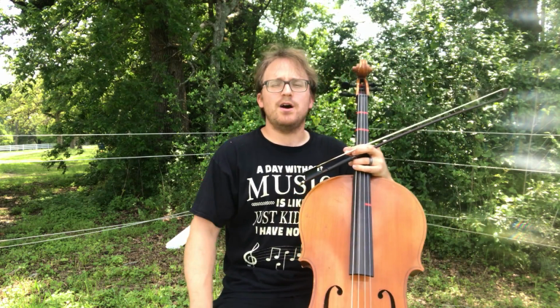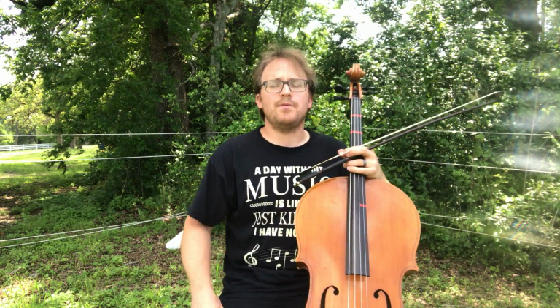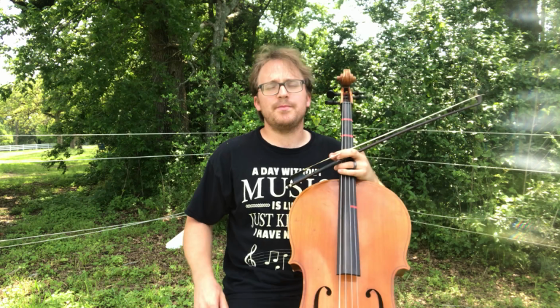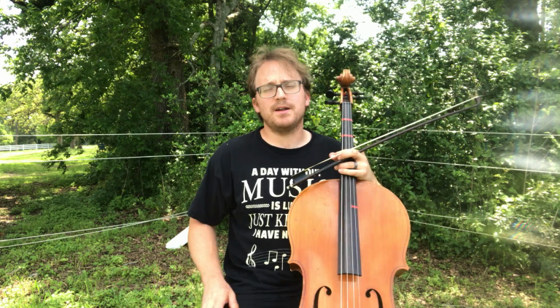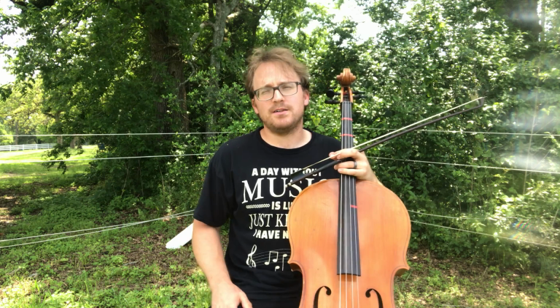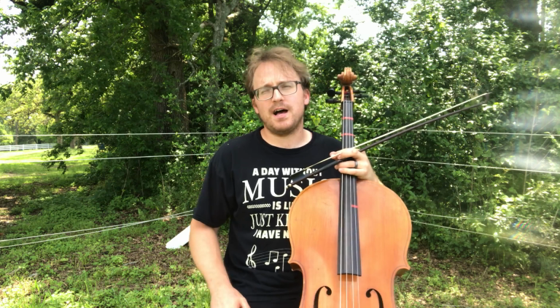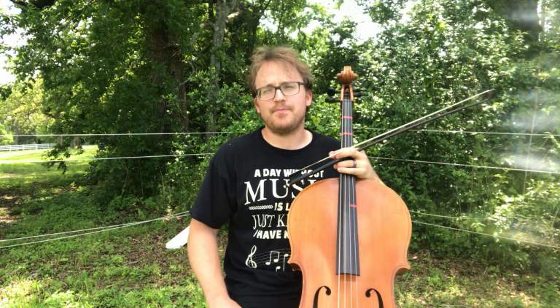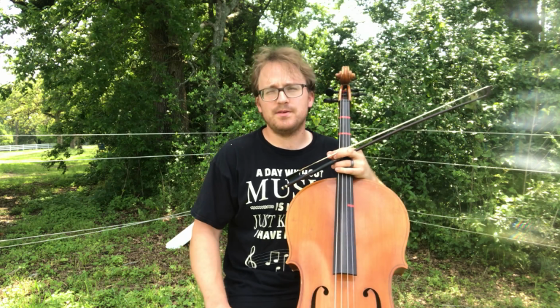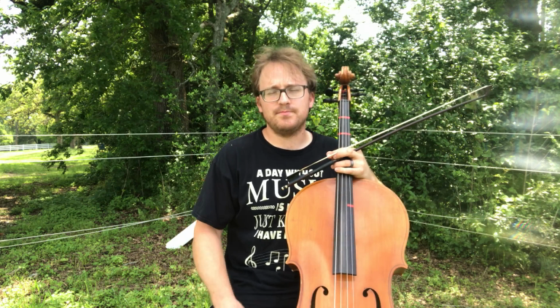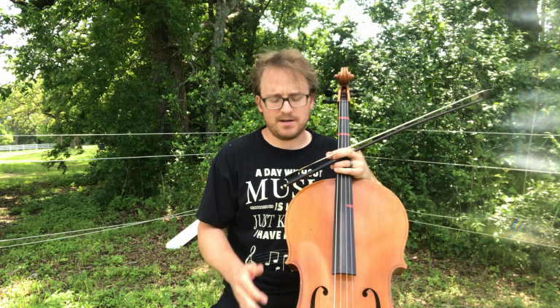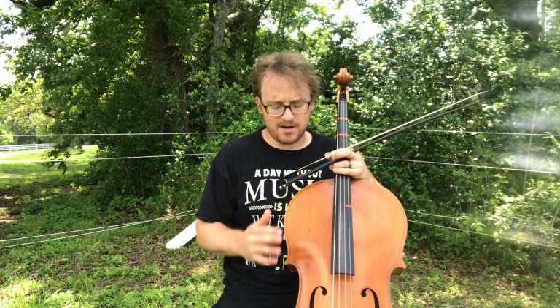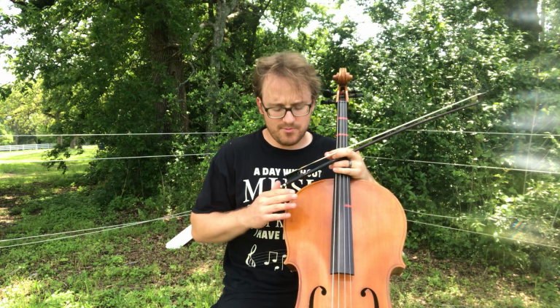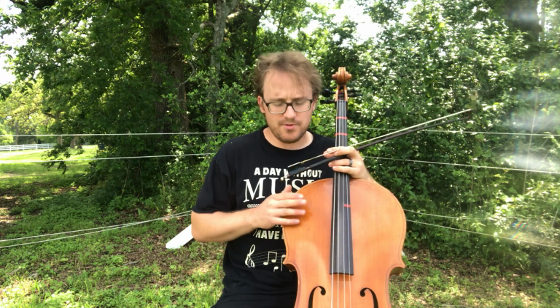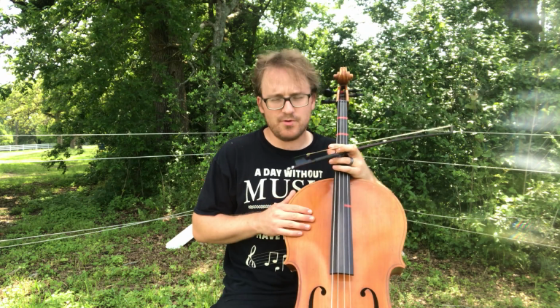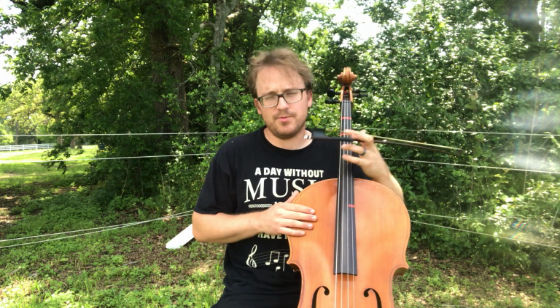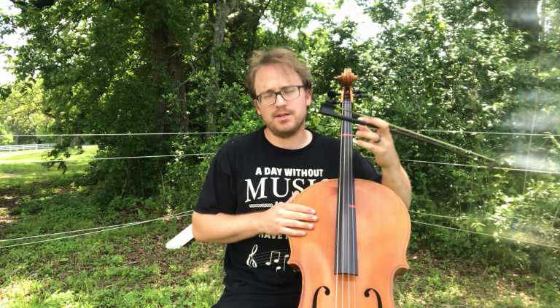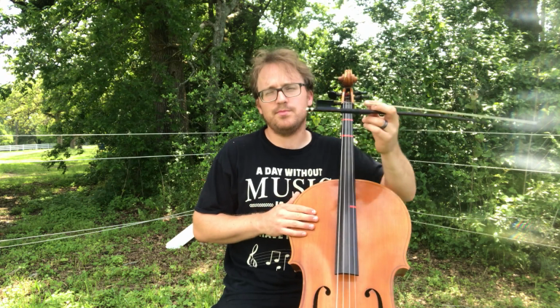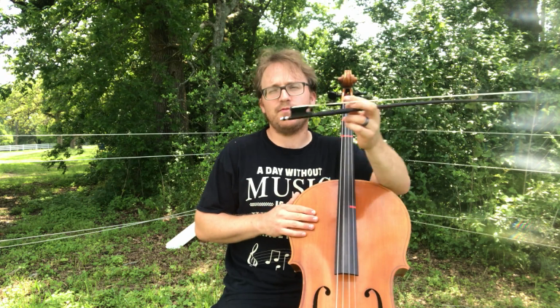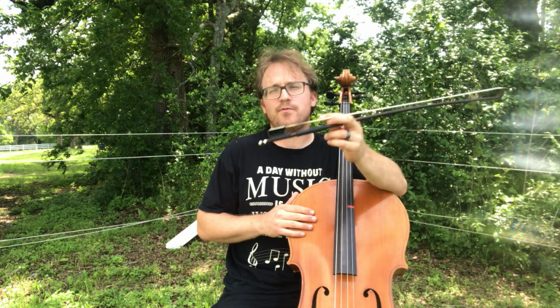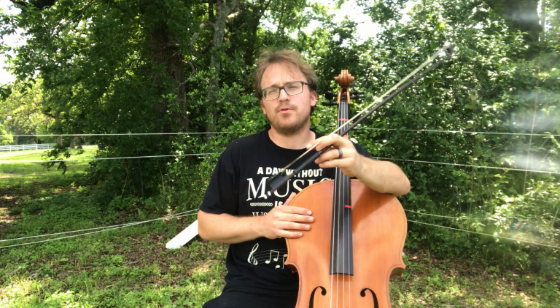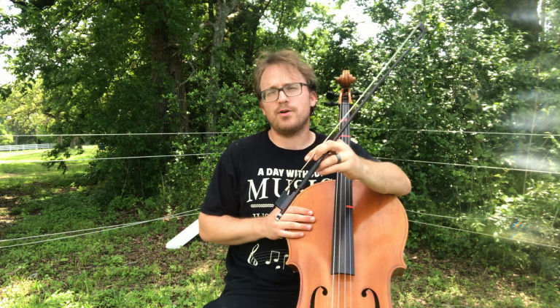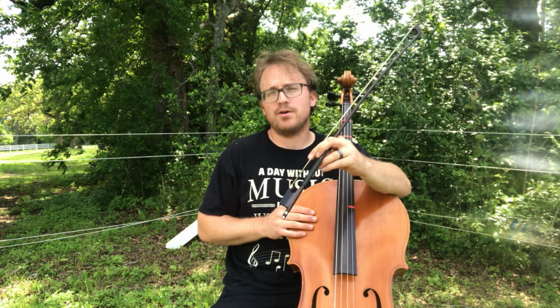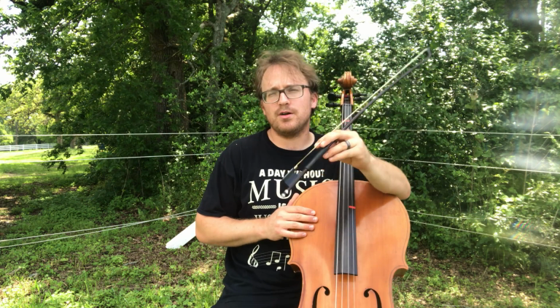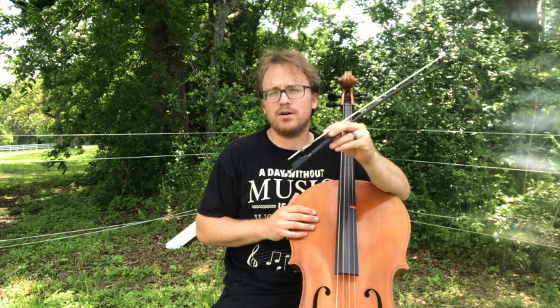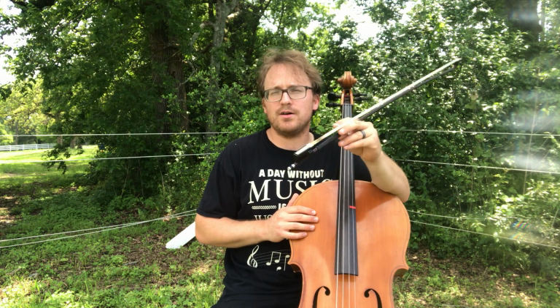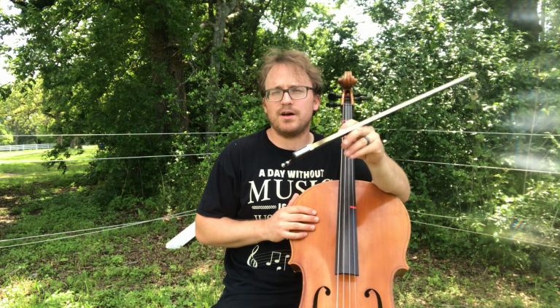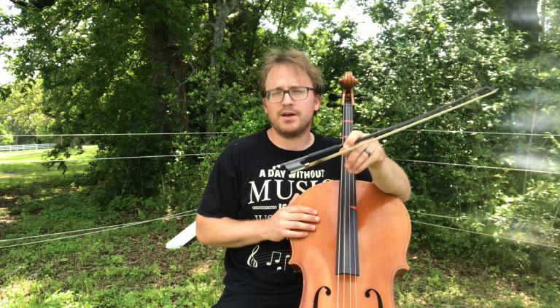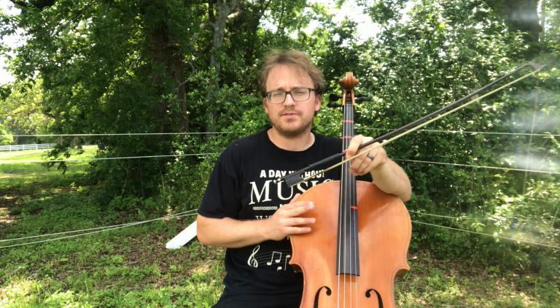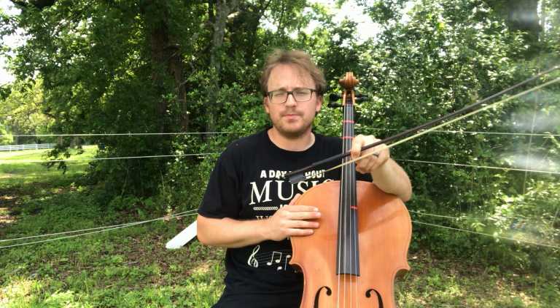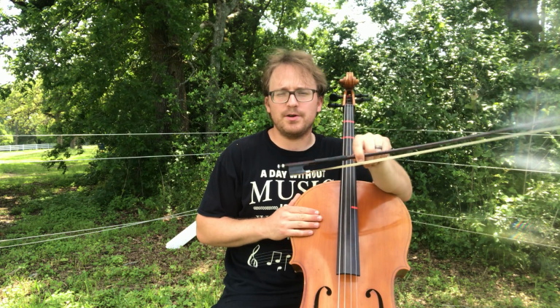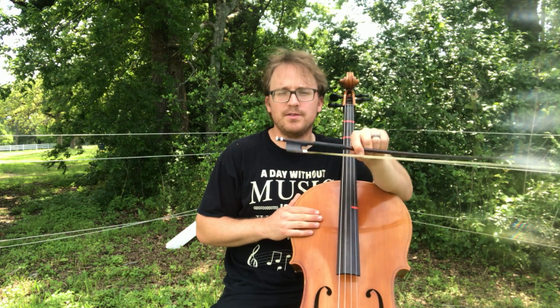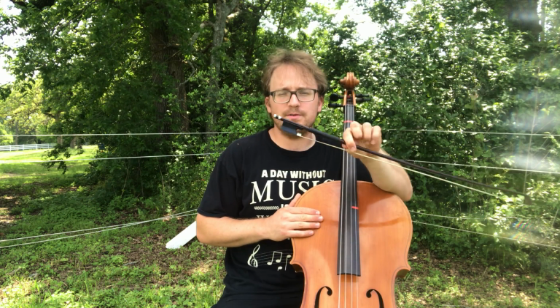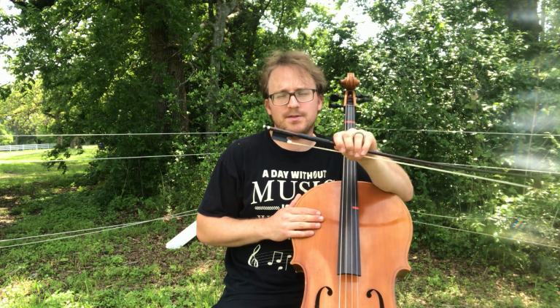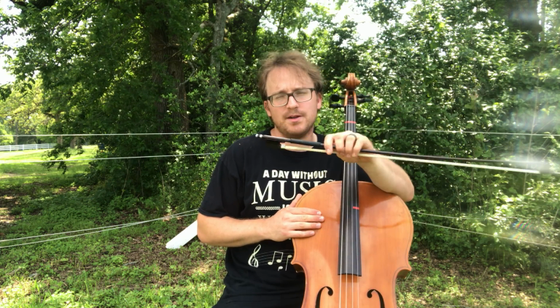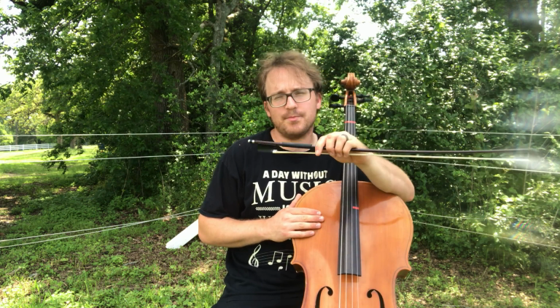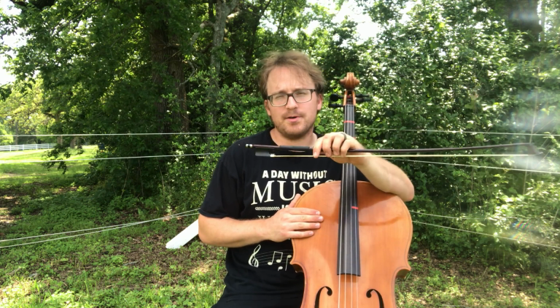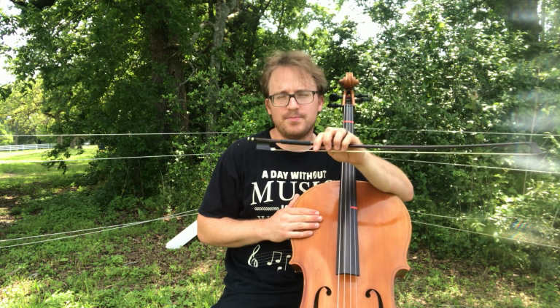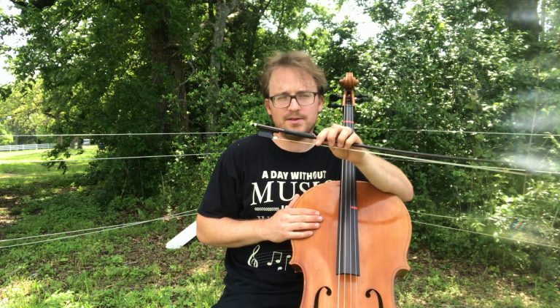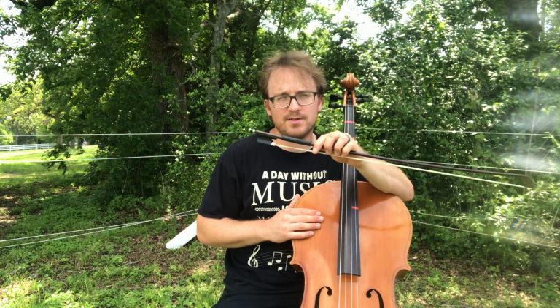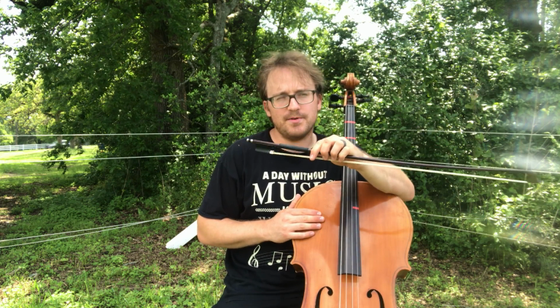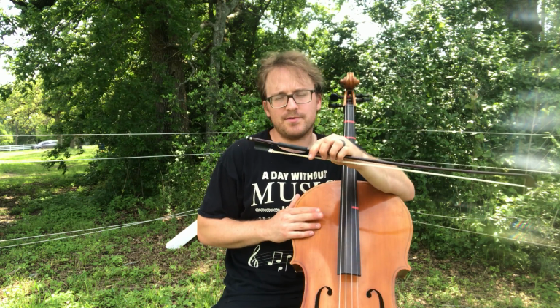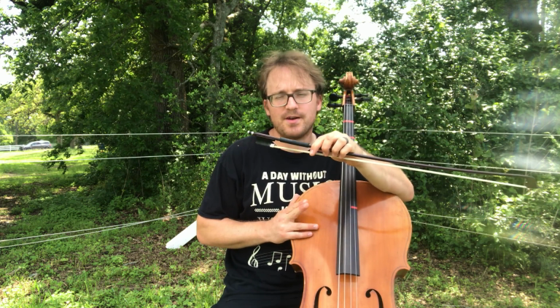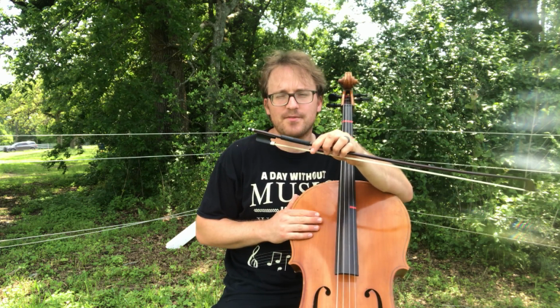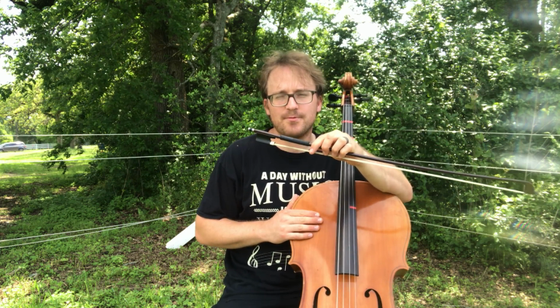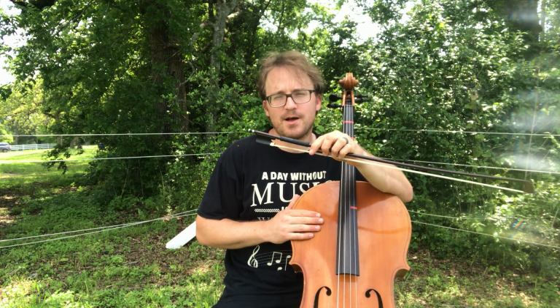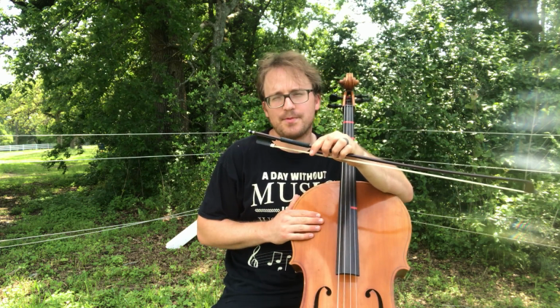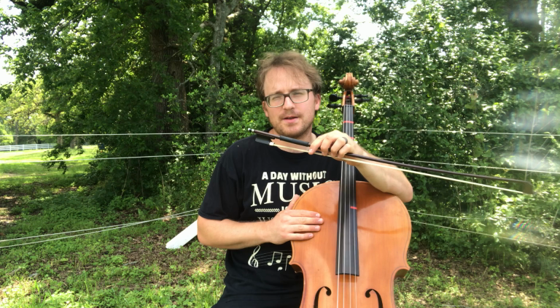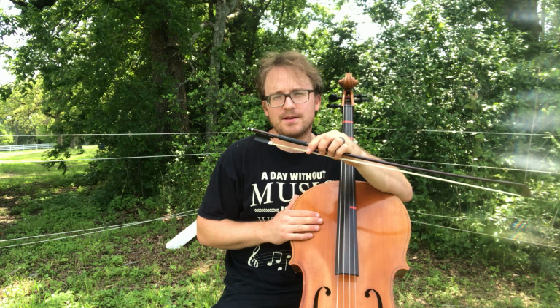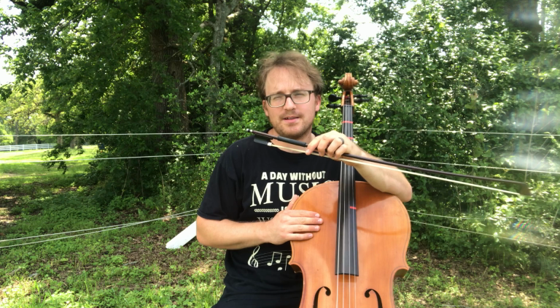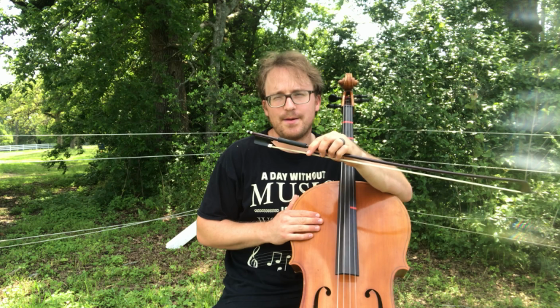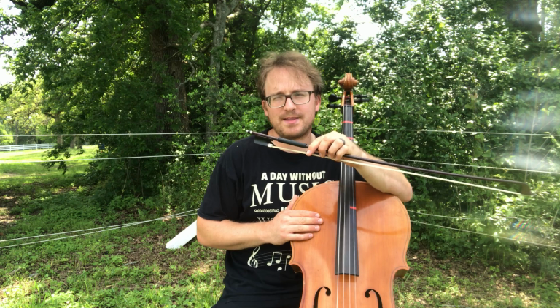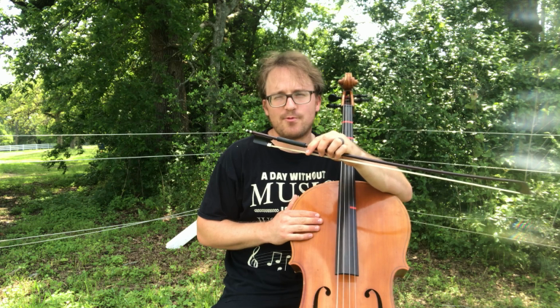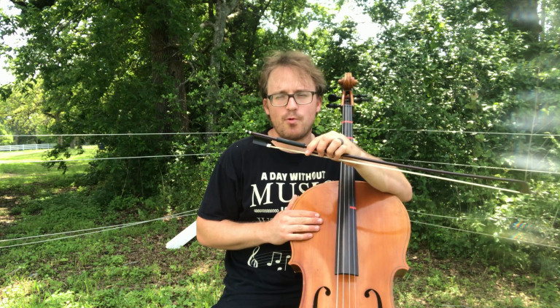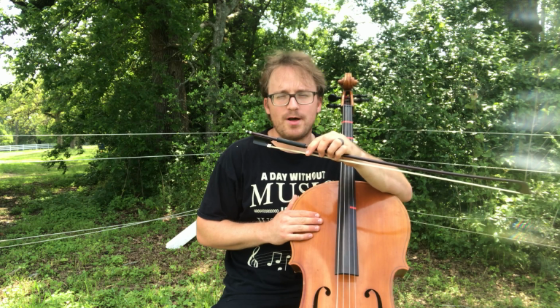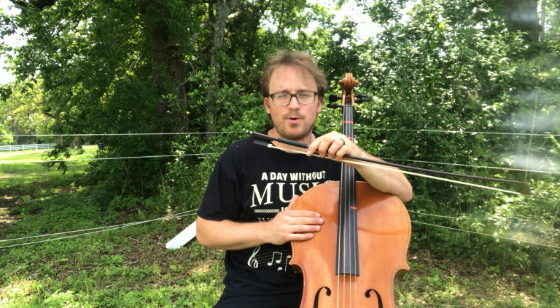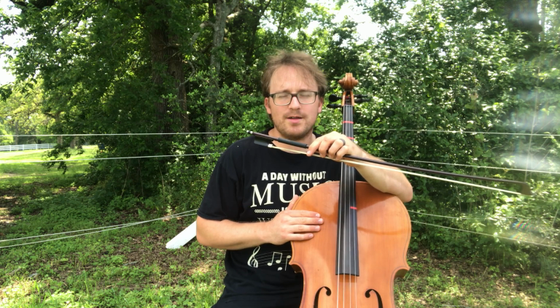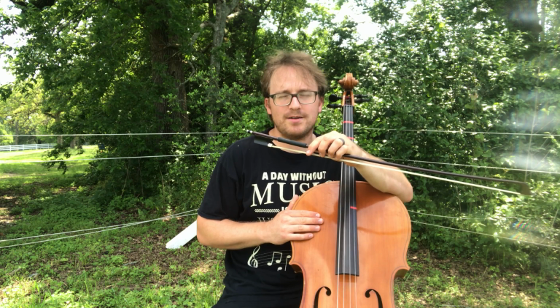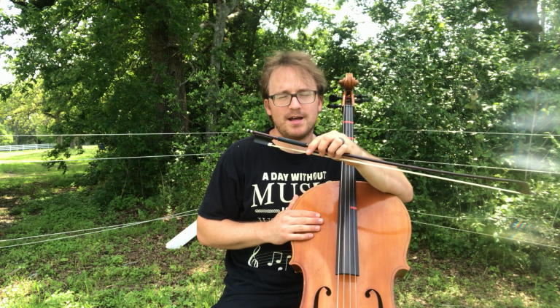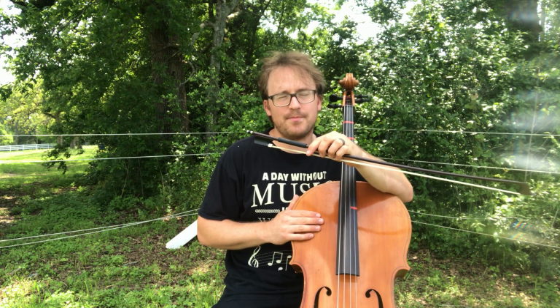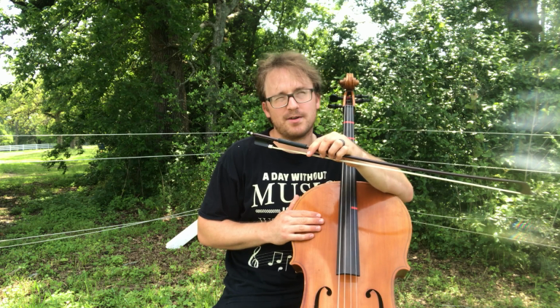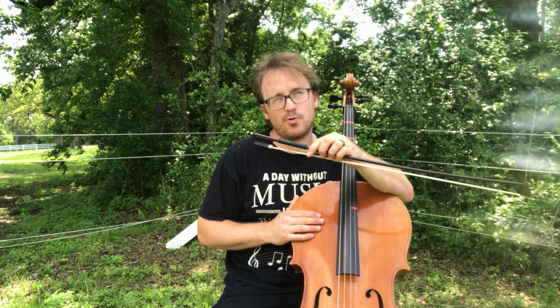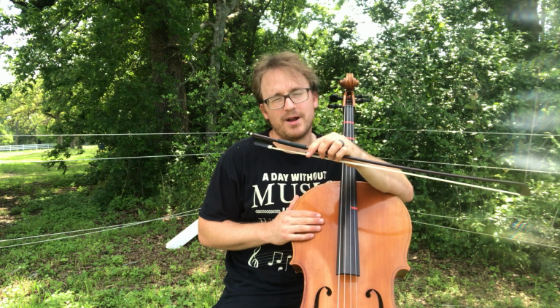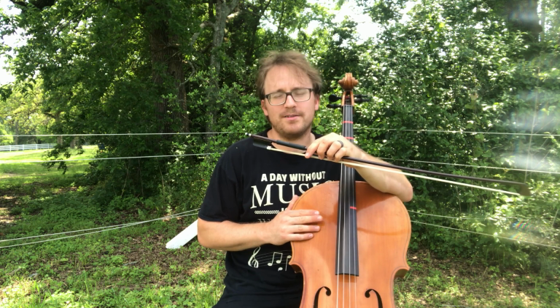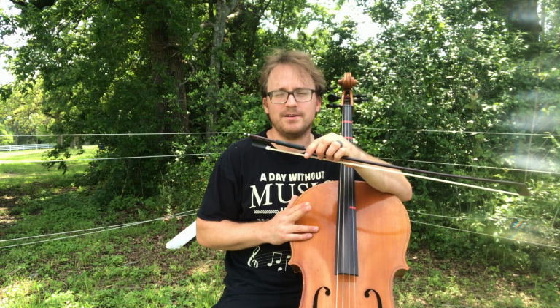I'm going to clap them like I would normally before I actually play them, and then I'm going to play them after having clapped correctly.